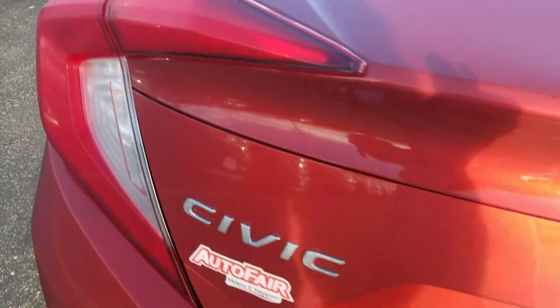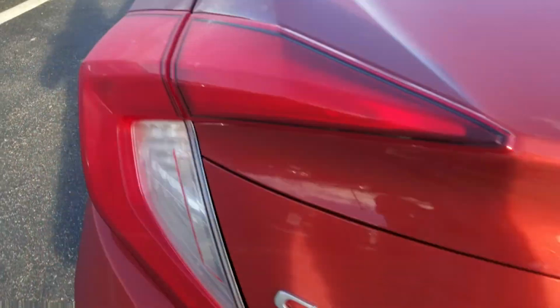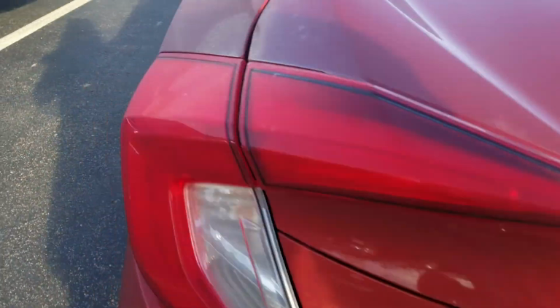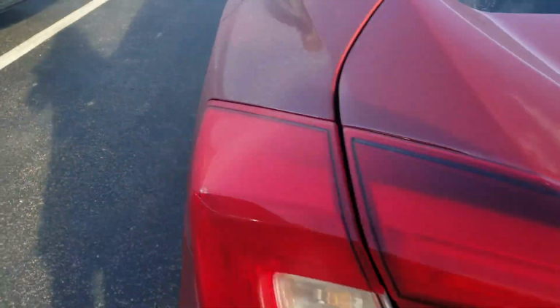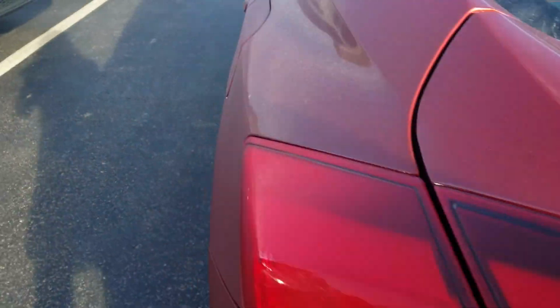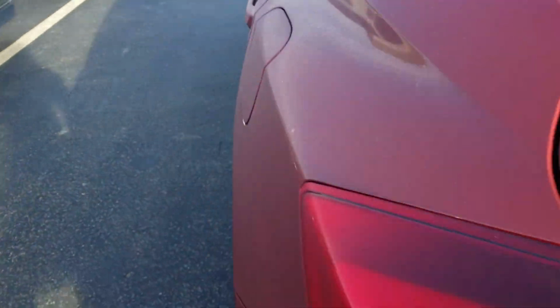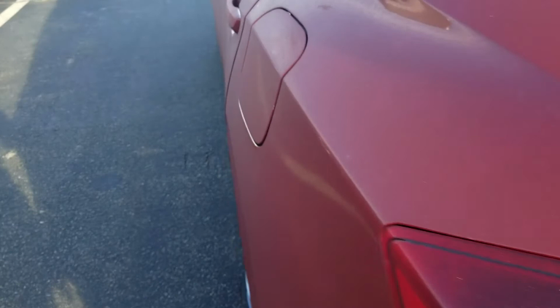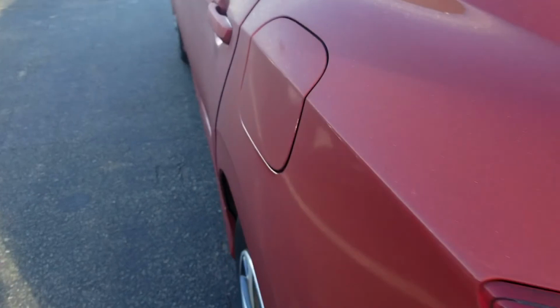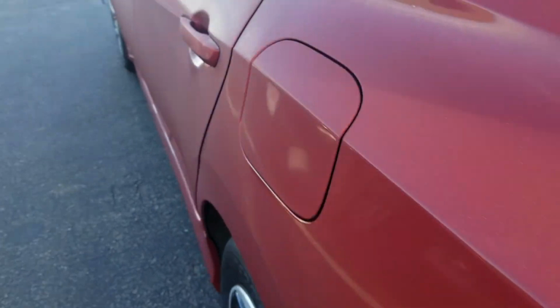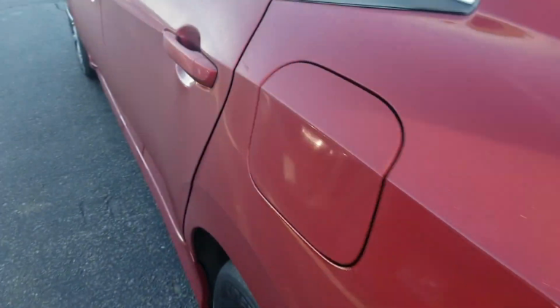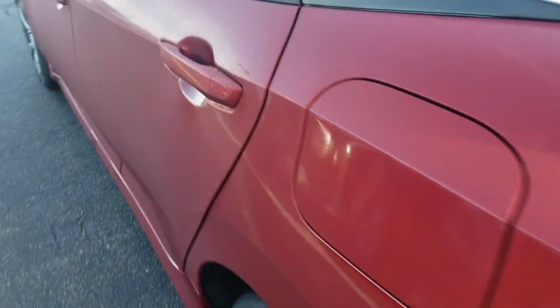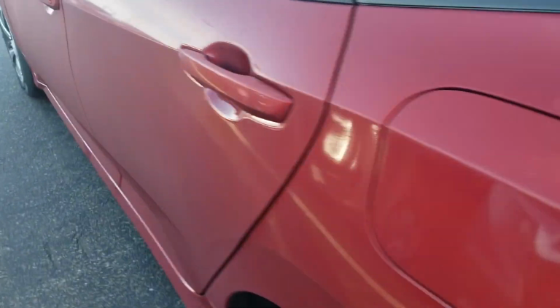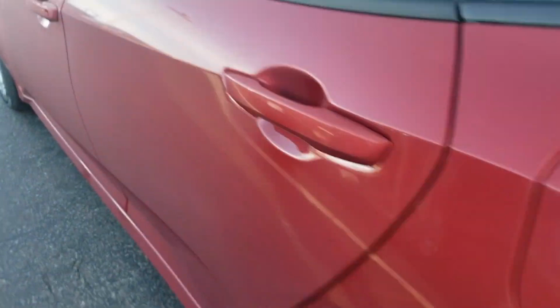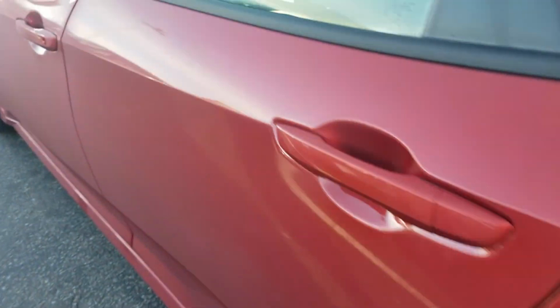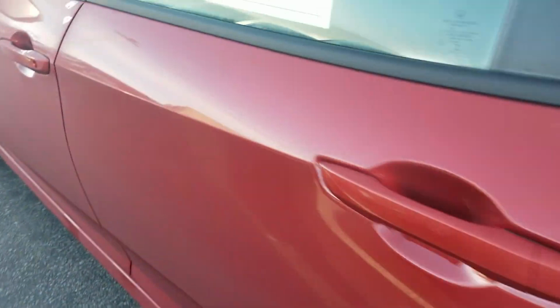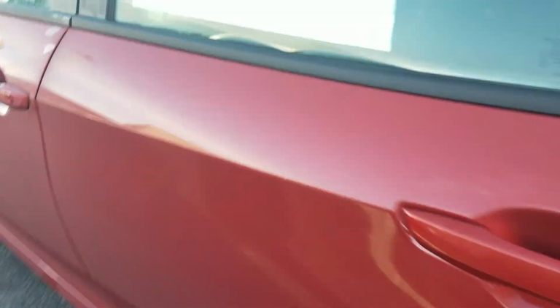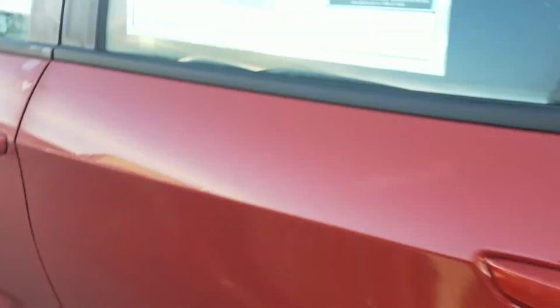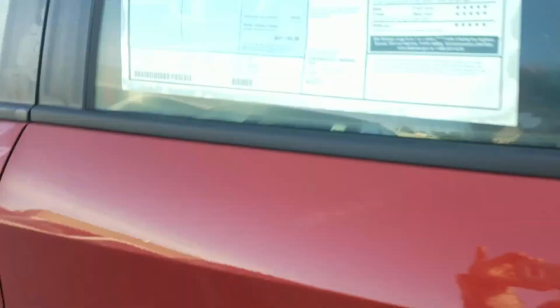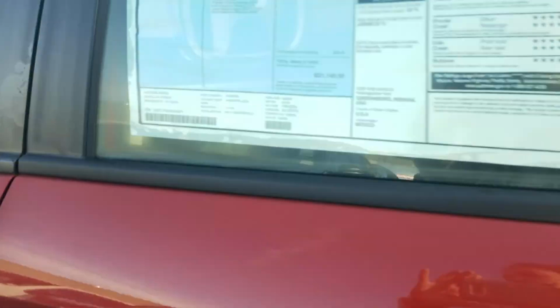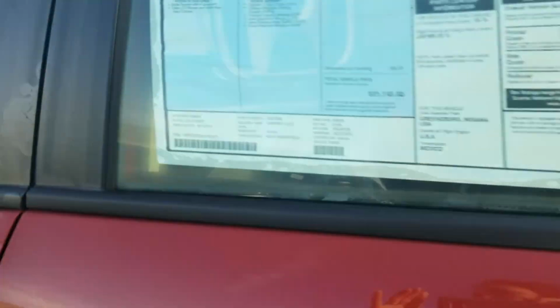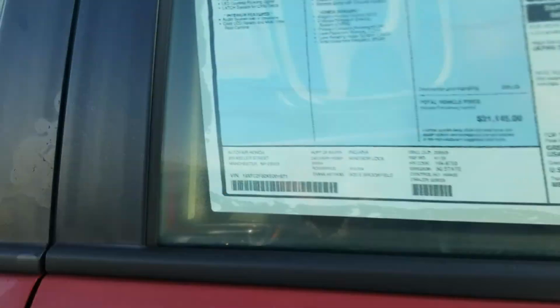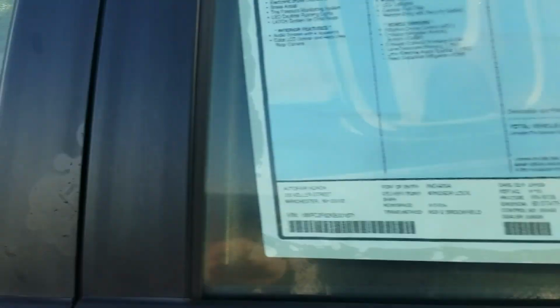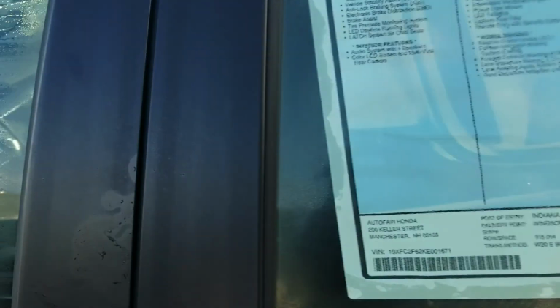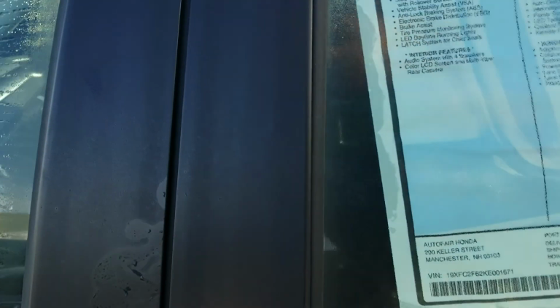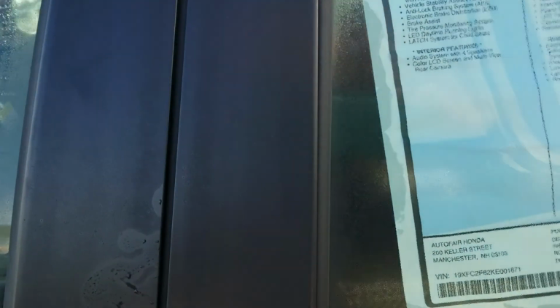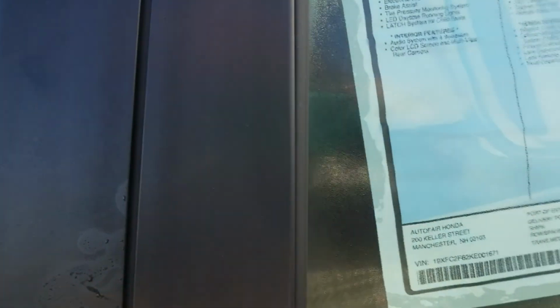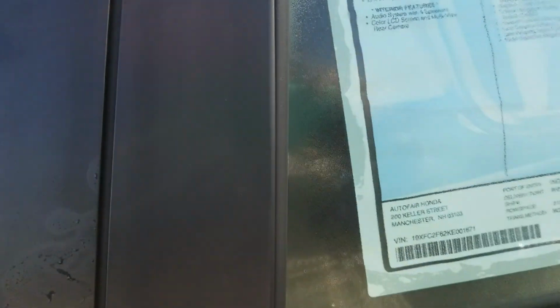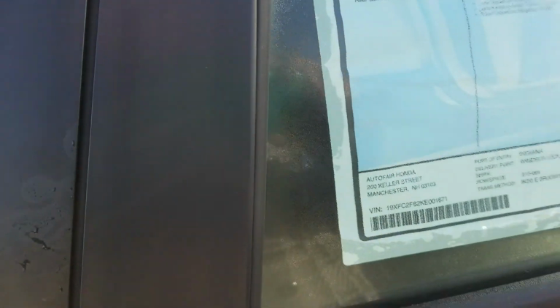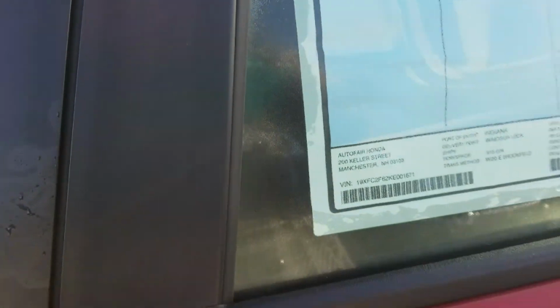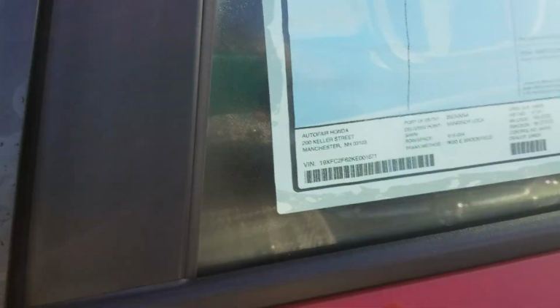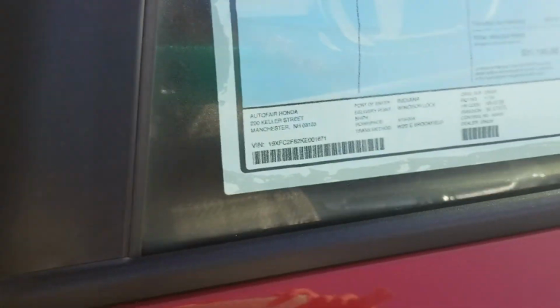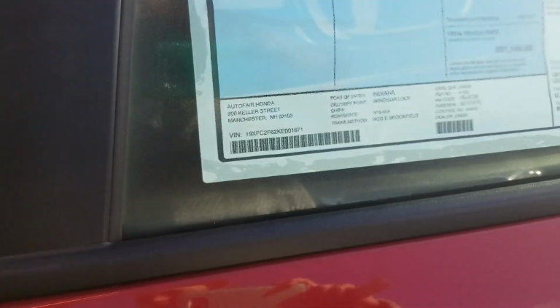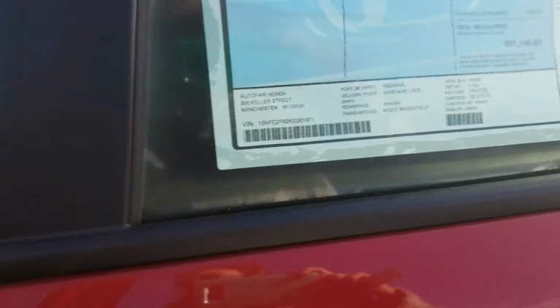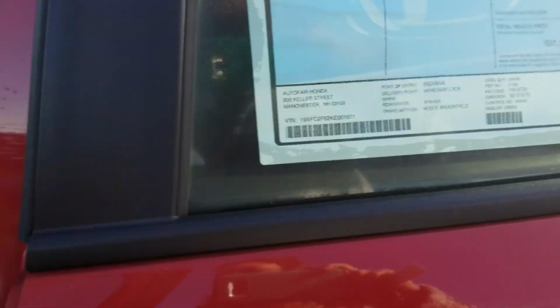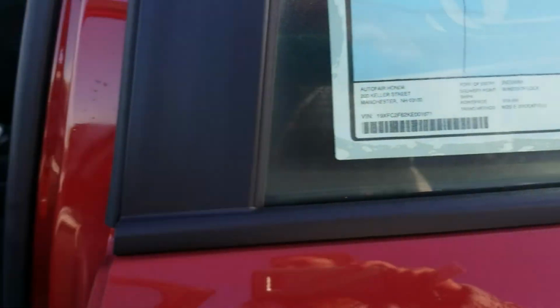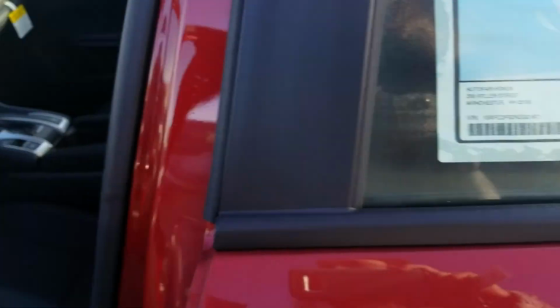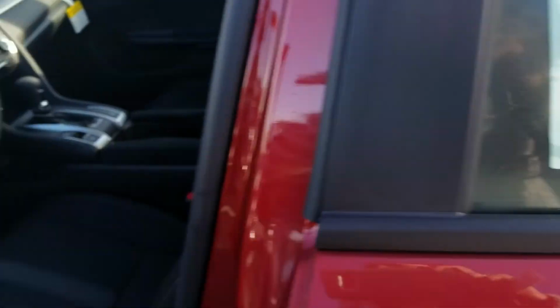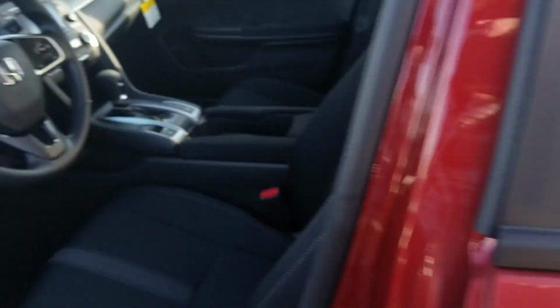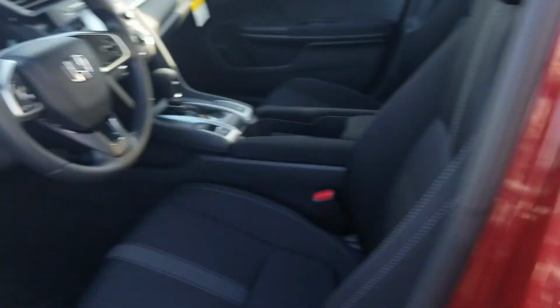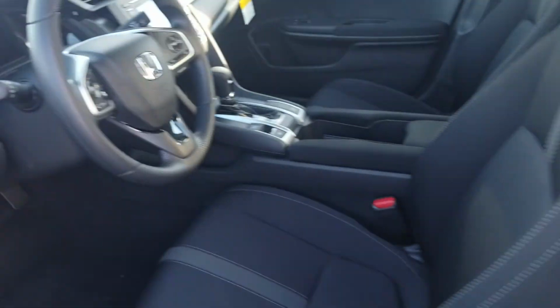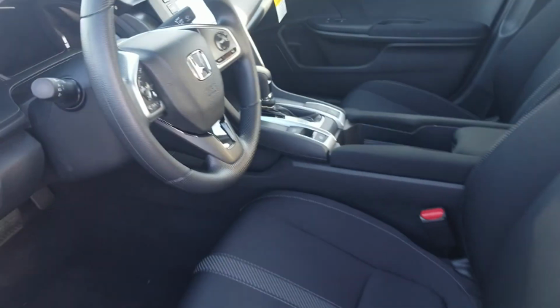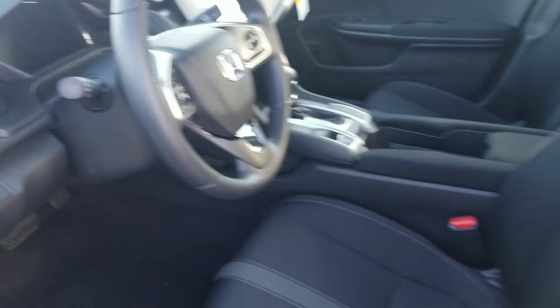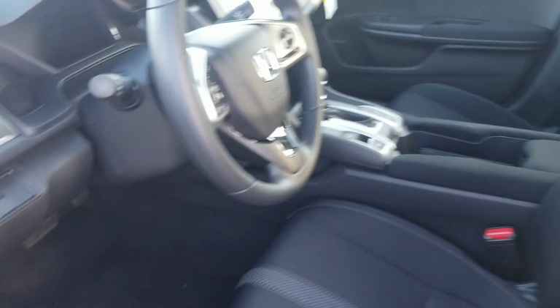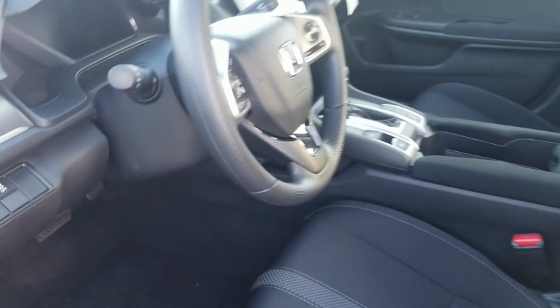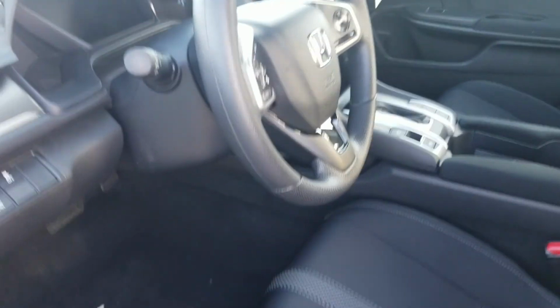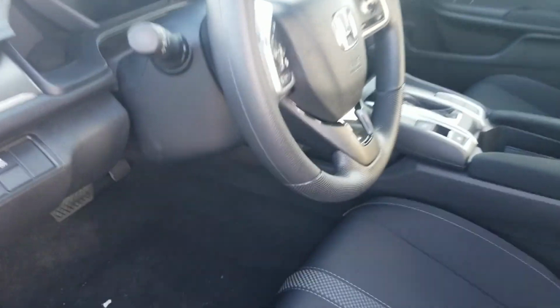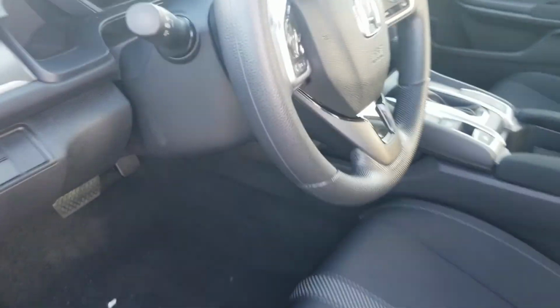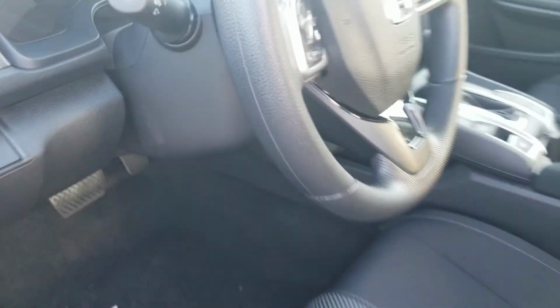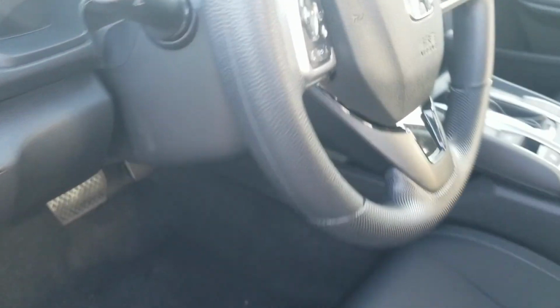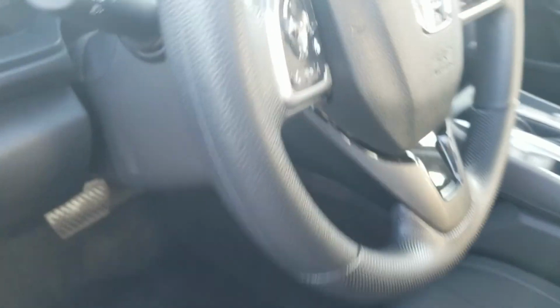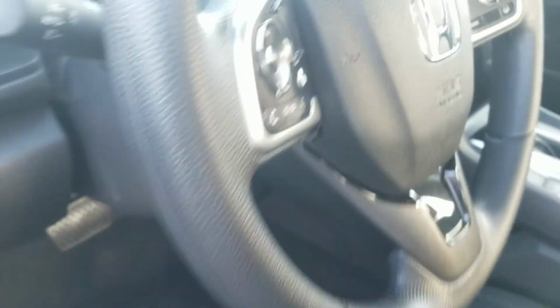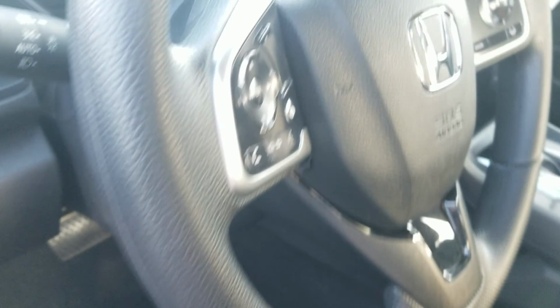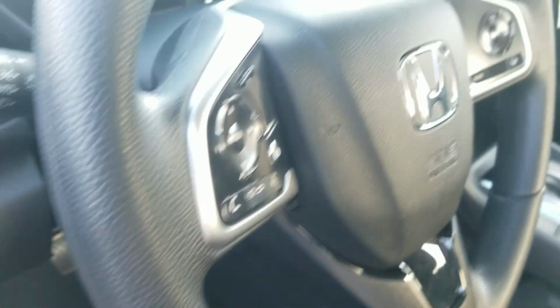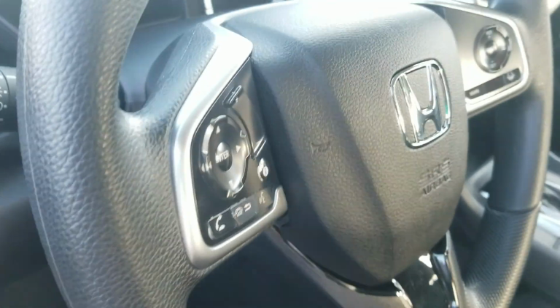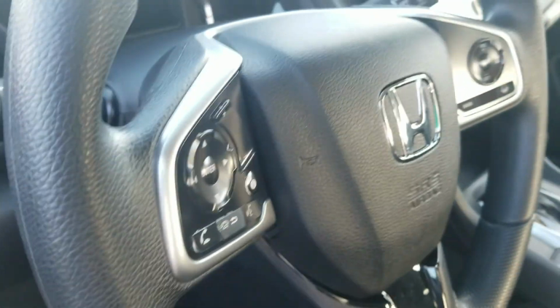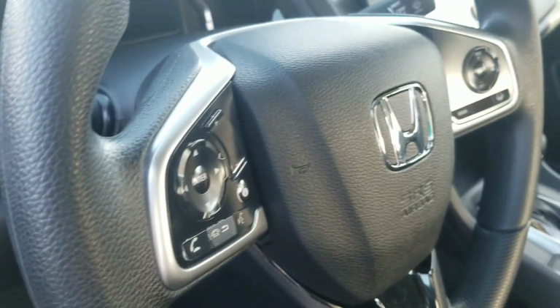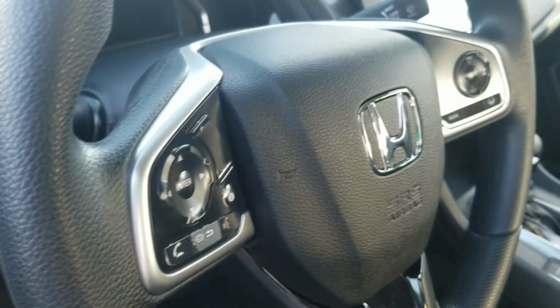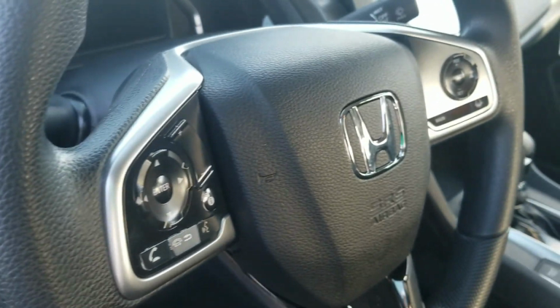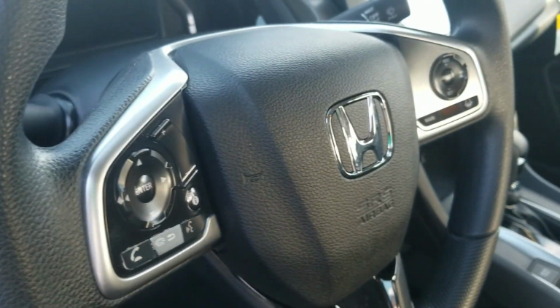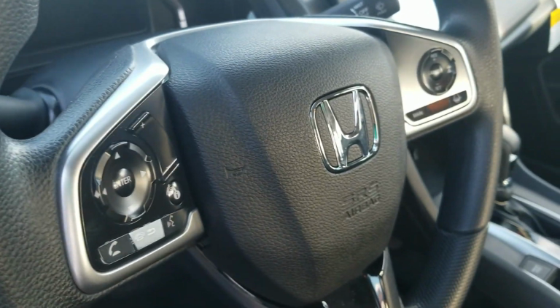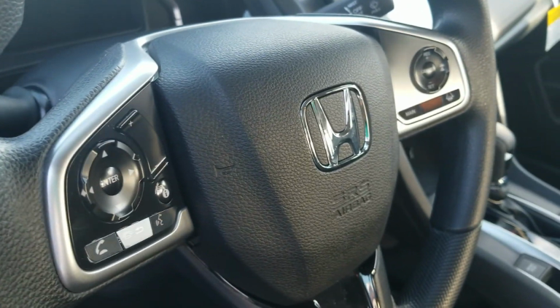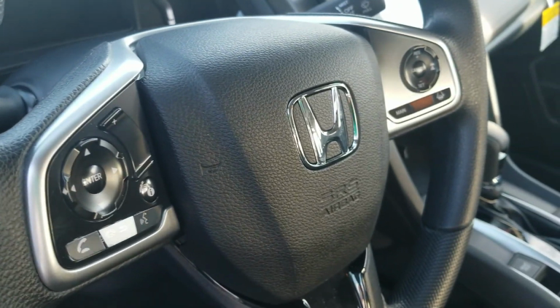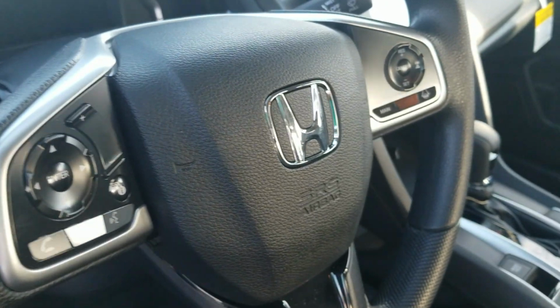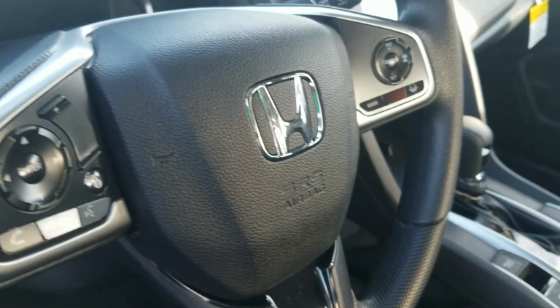In the front you'll see the LCD screen where you can have your phone Bluetooth connected to it, as well as steering wheel mounted controls.